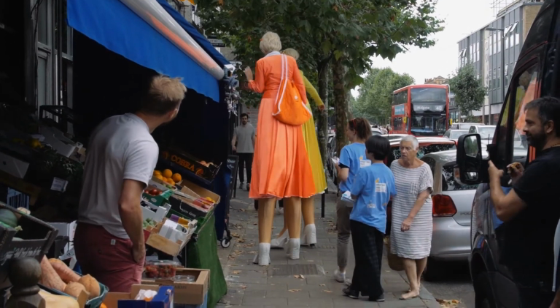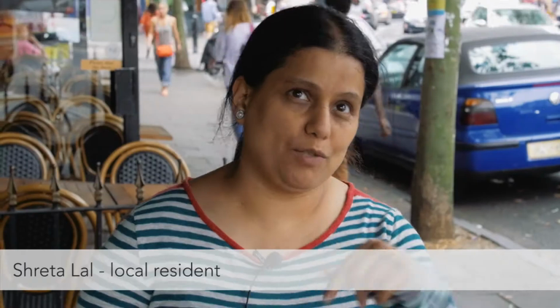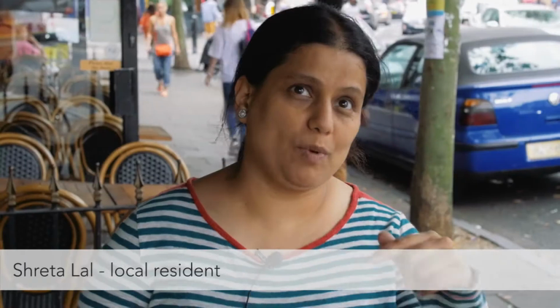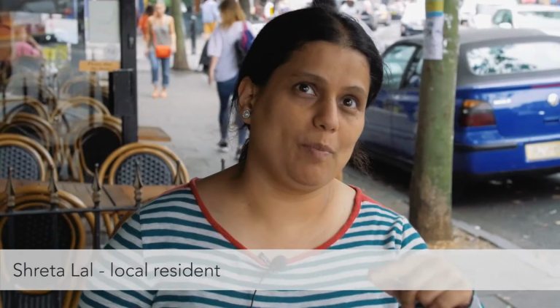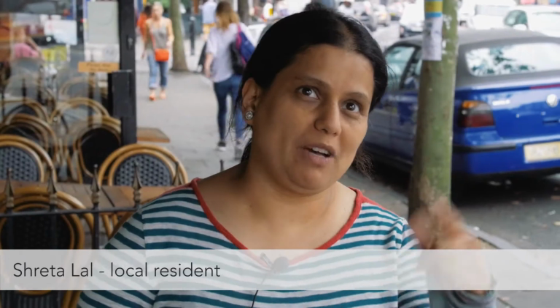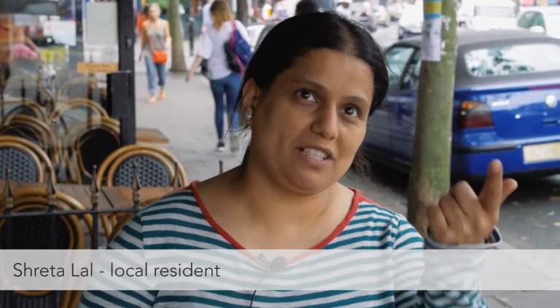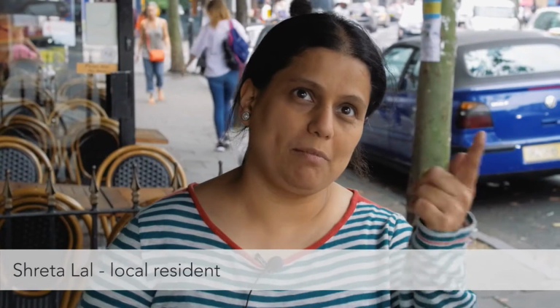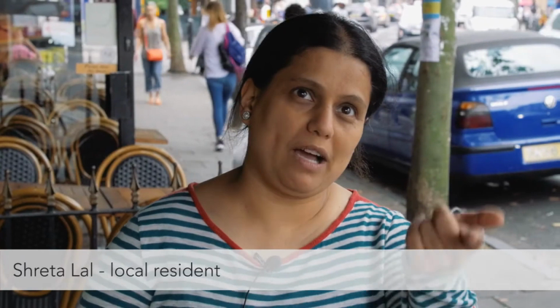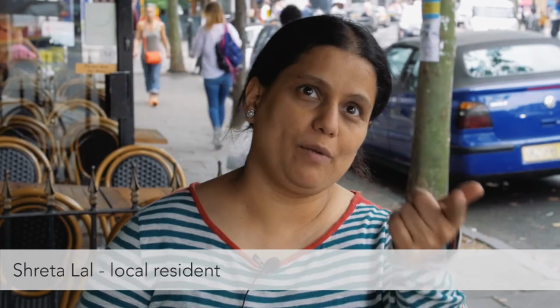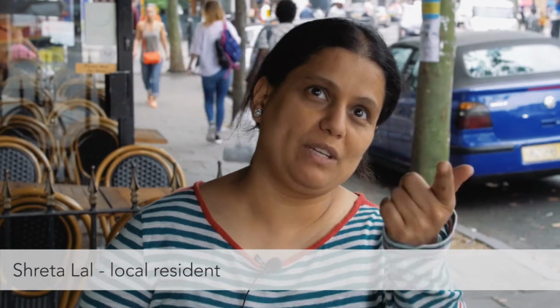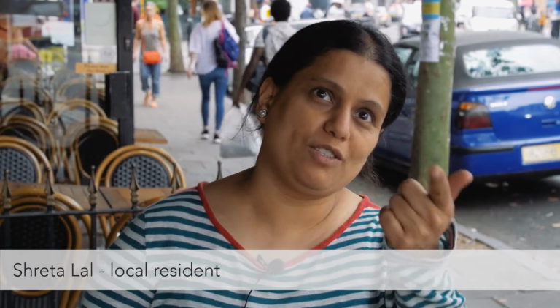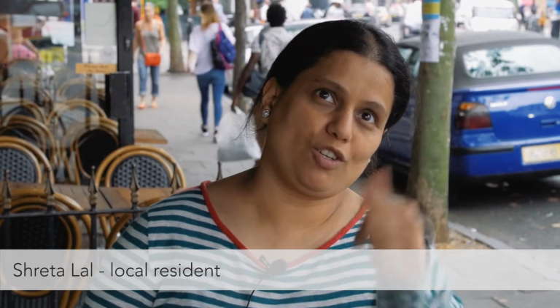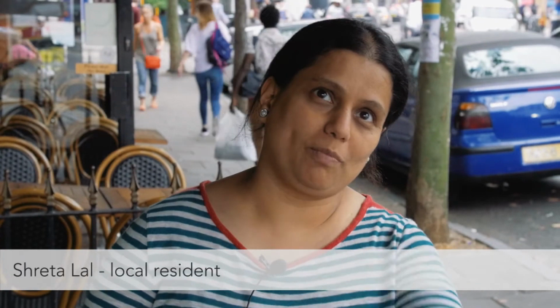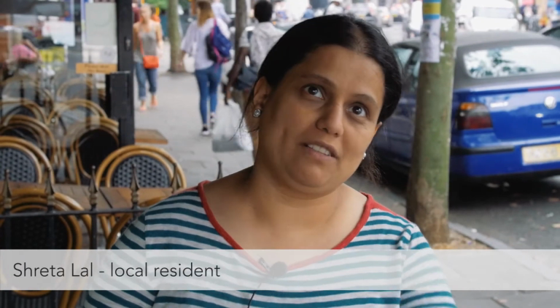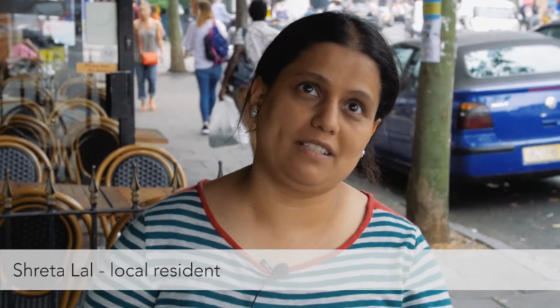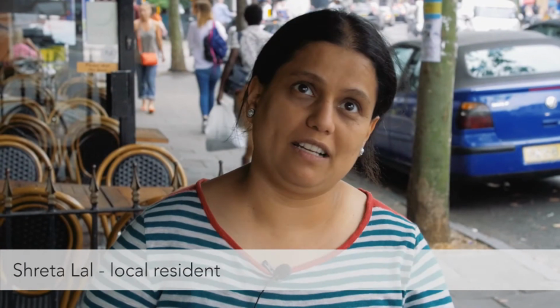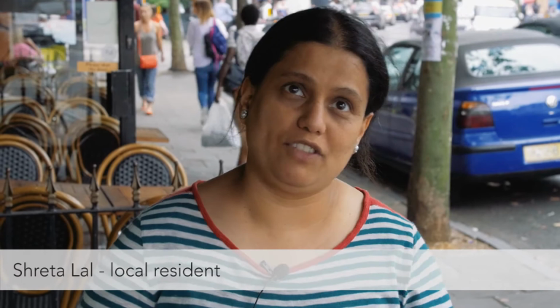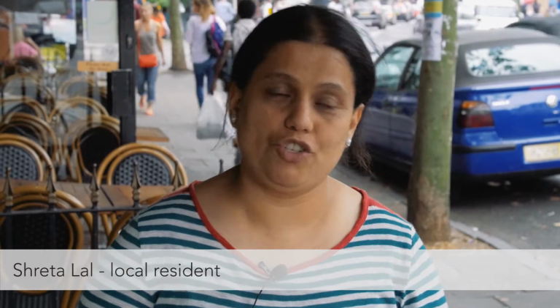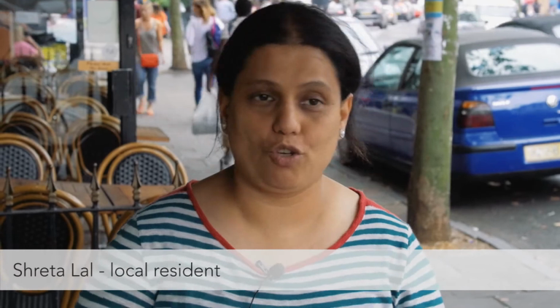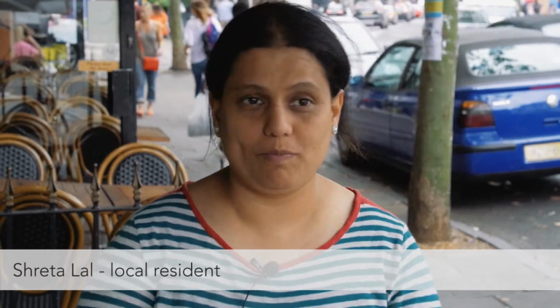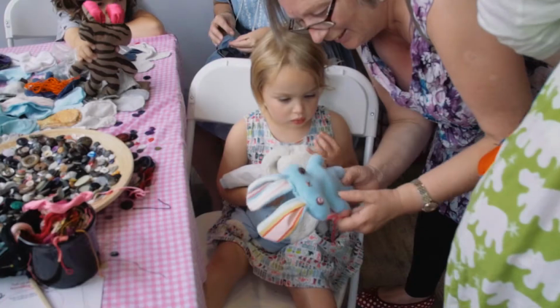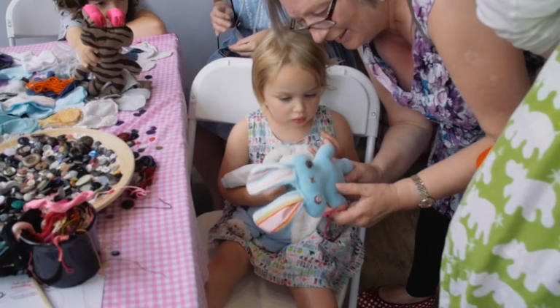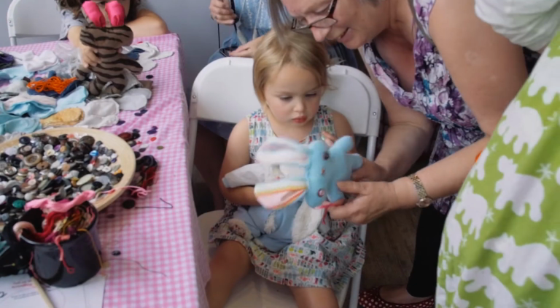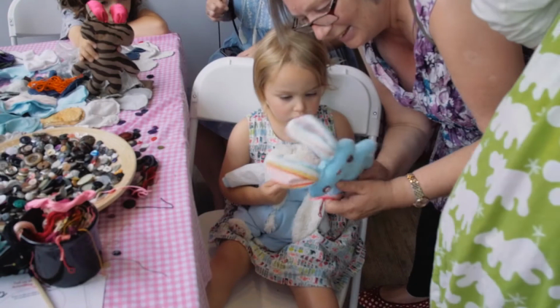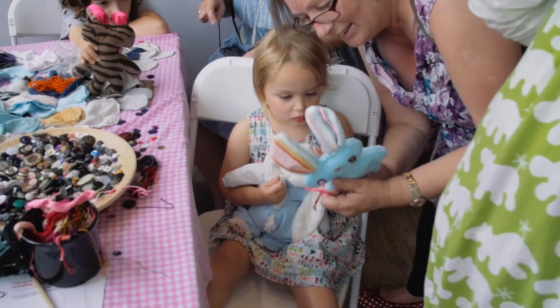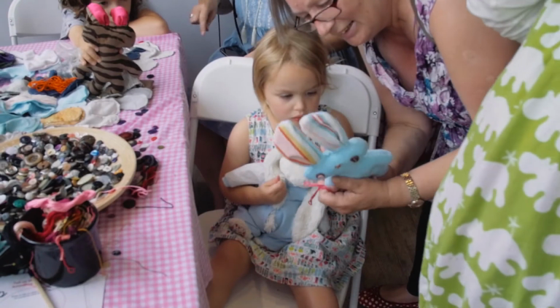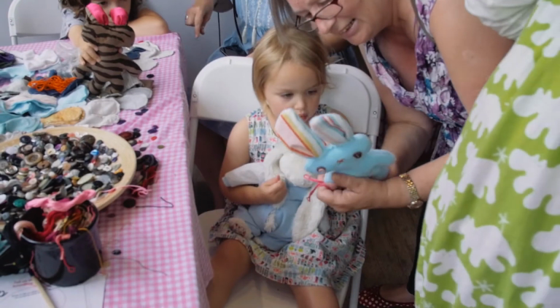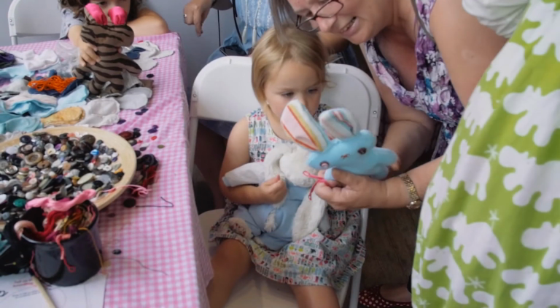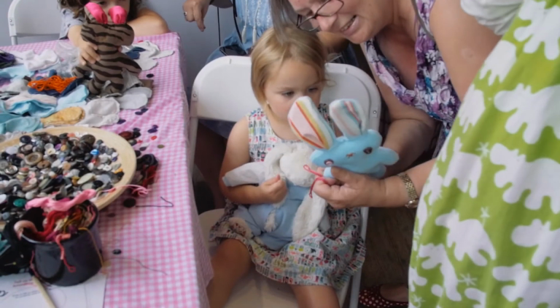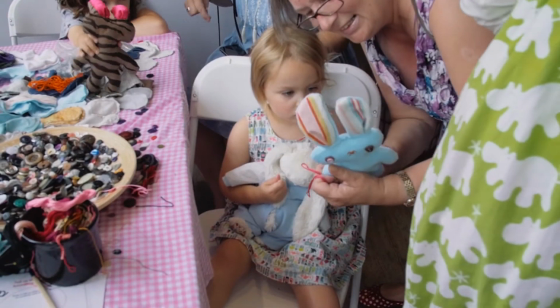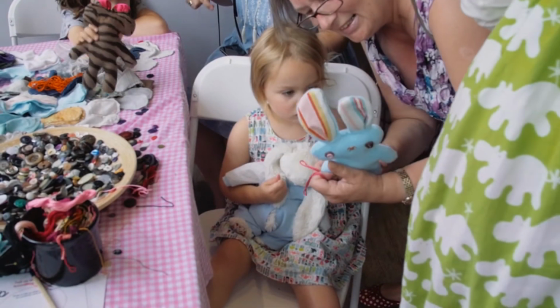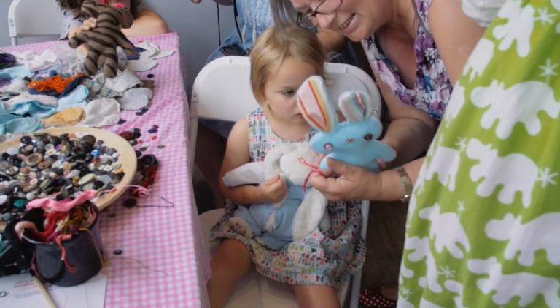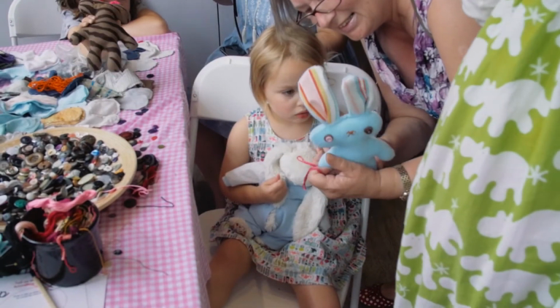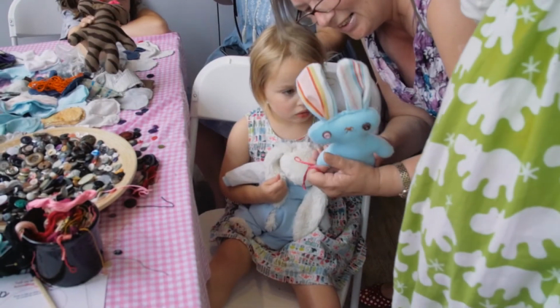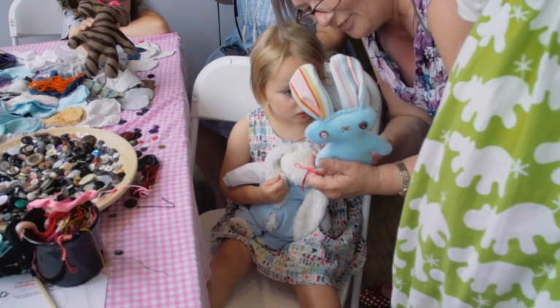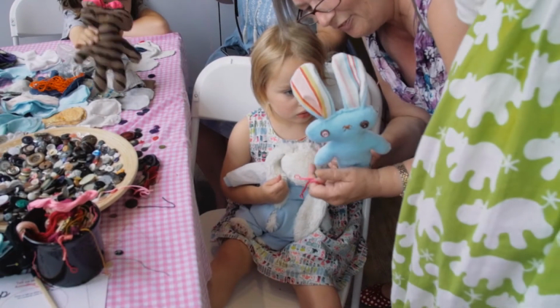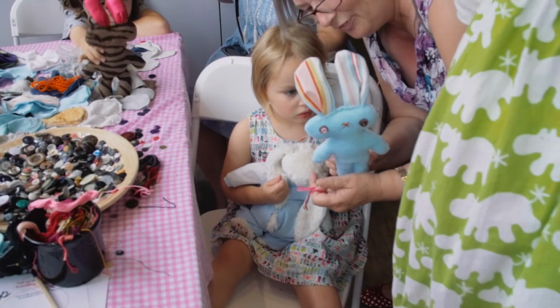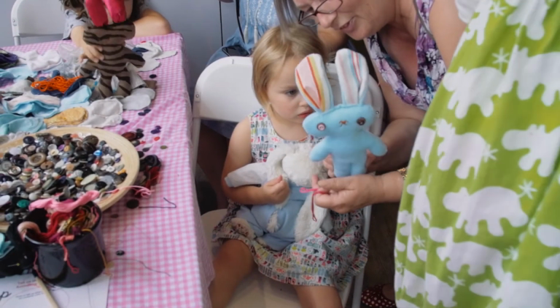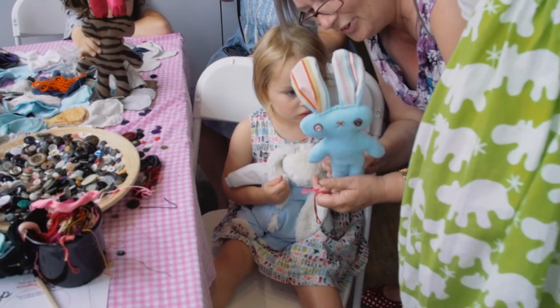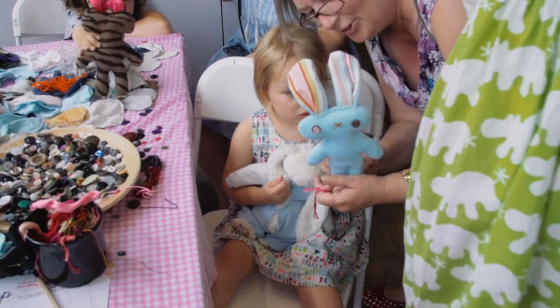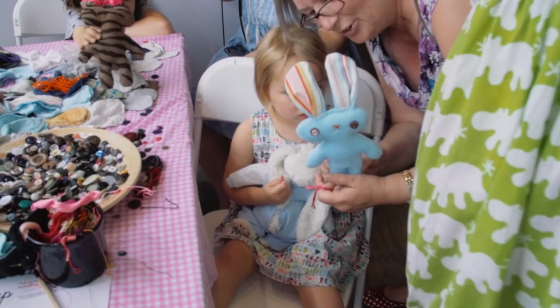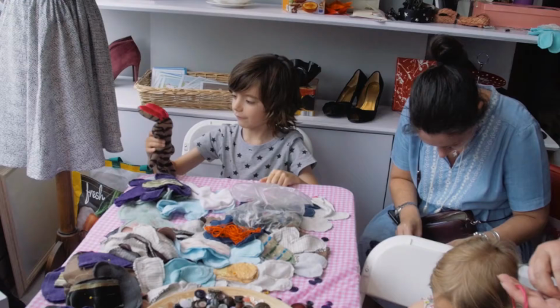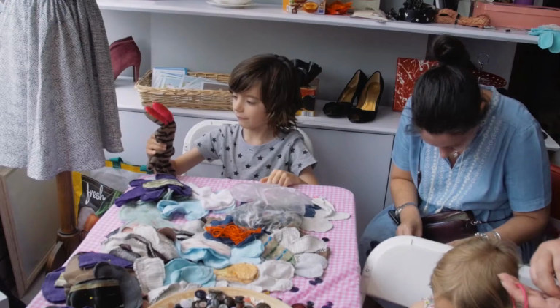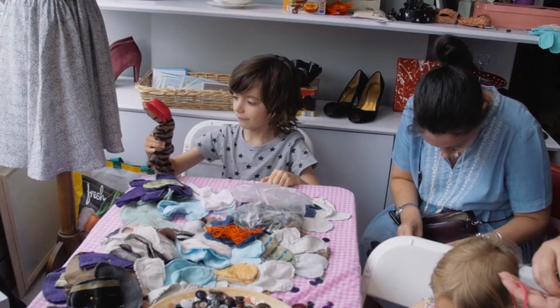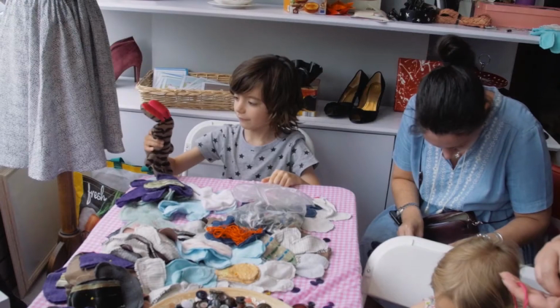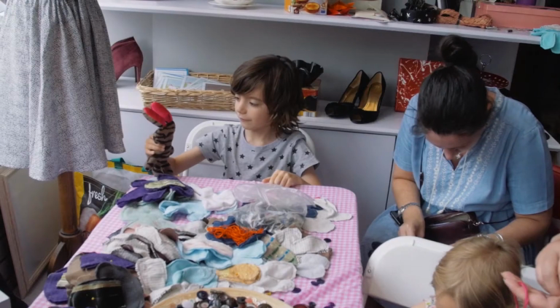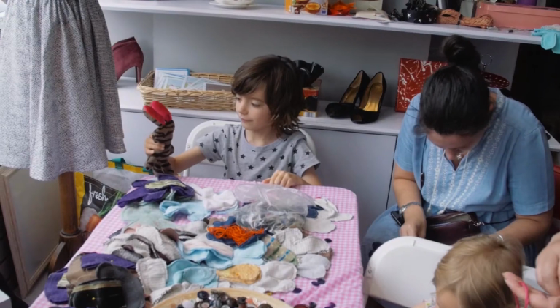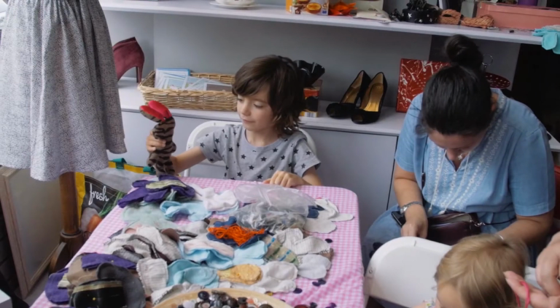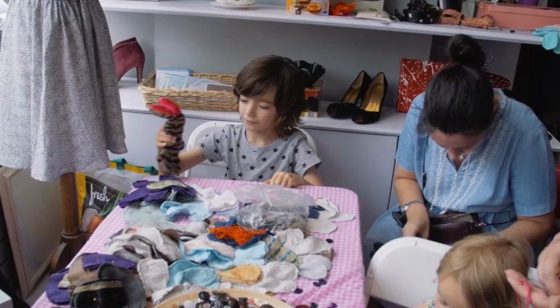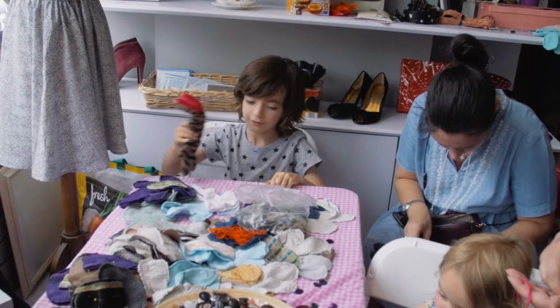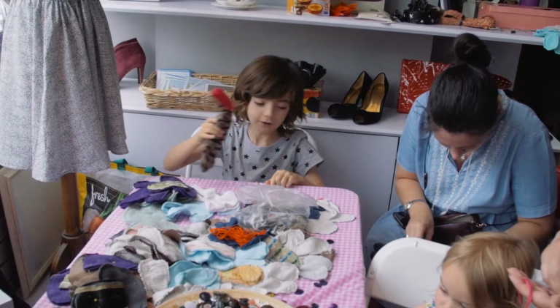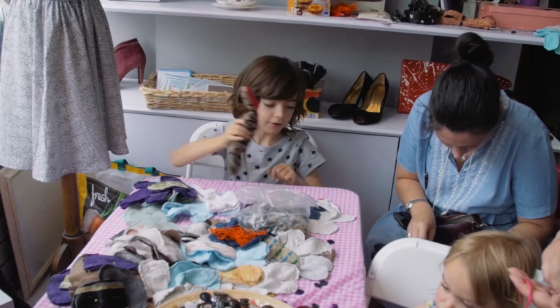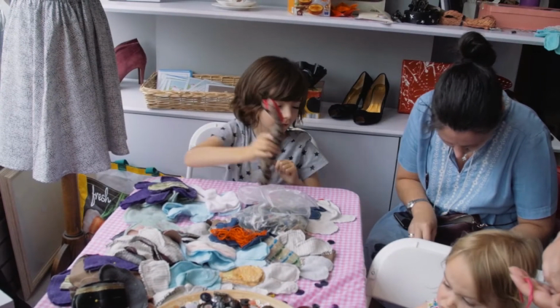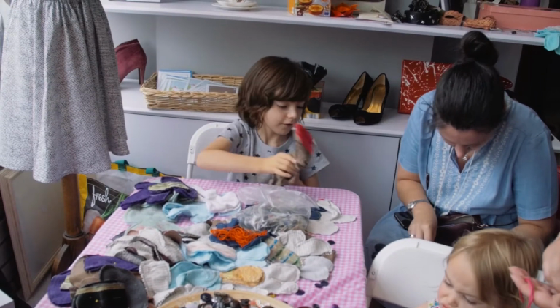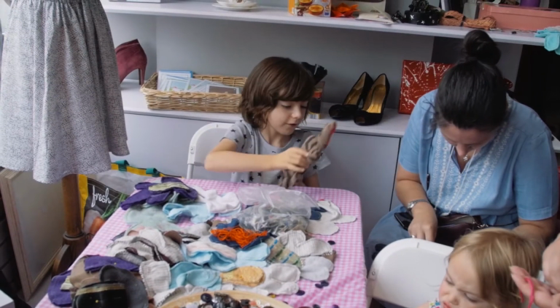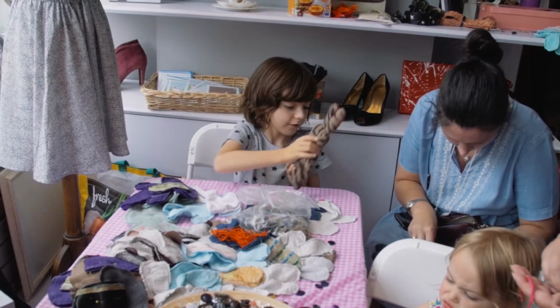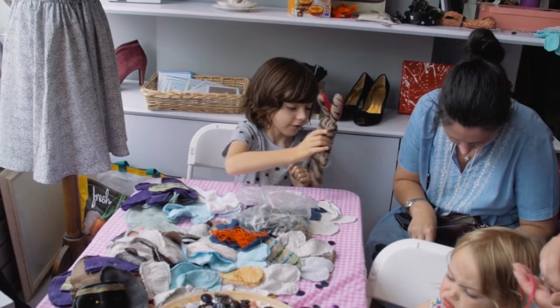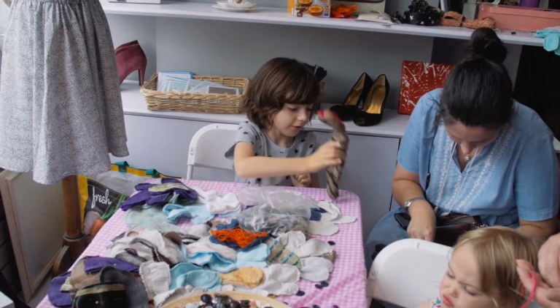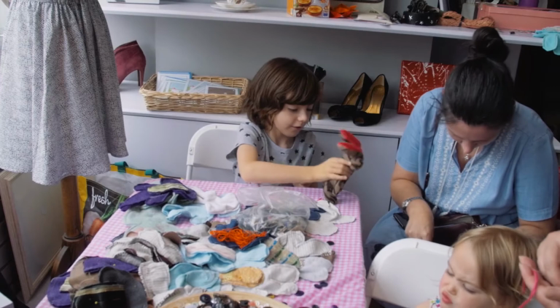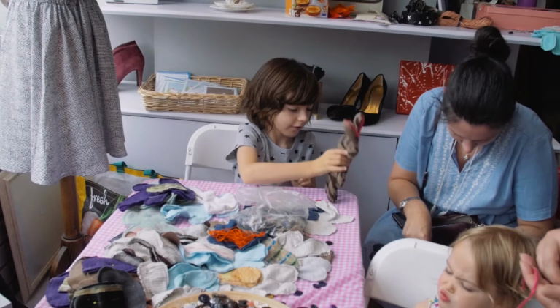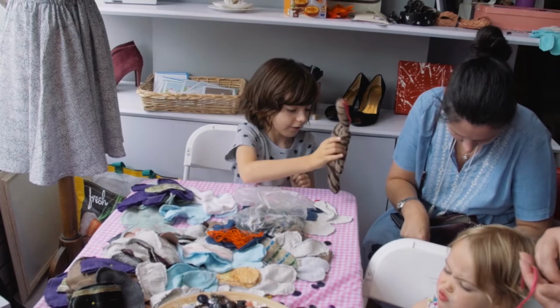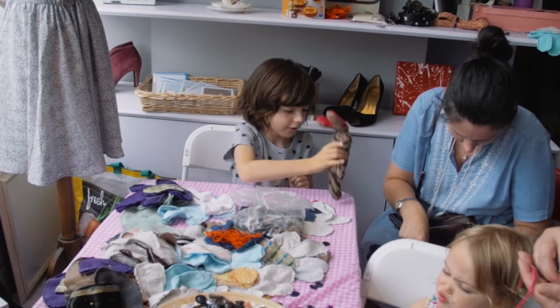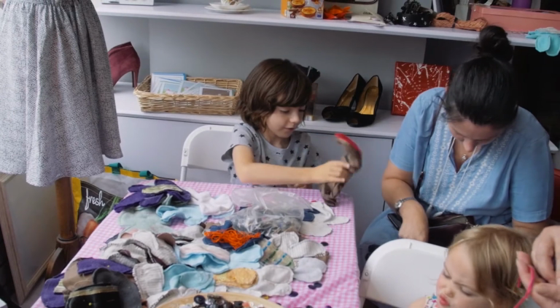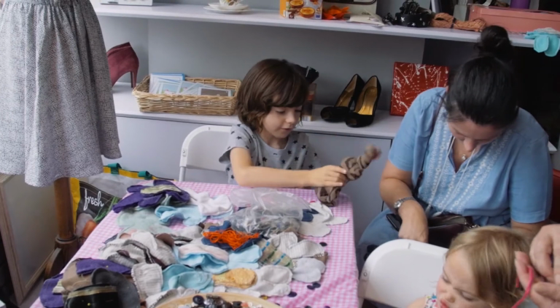As we were passing by, we stopped at this lovely shop and we saw our children stuffing bunny rabbits, and it's a lovely activity so we thought we'd just participate.